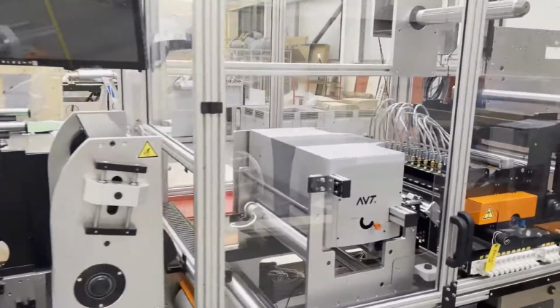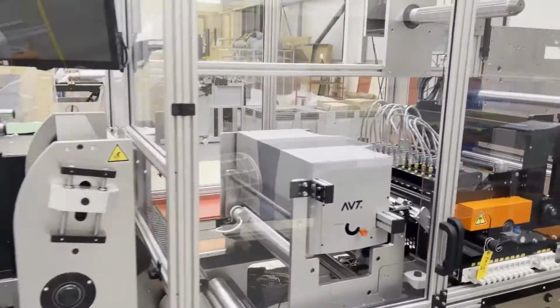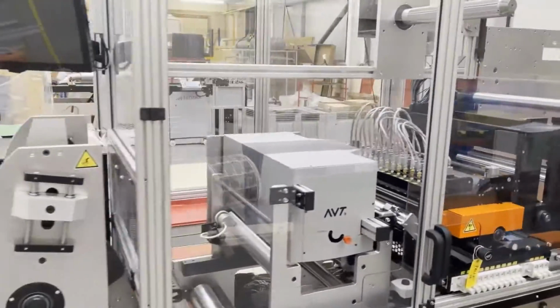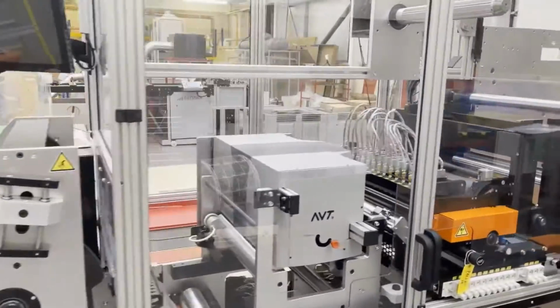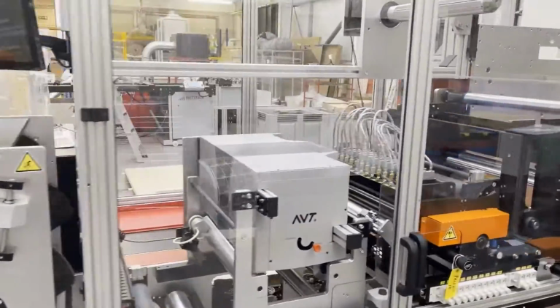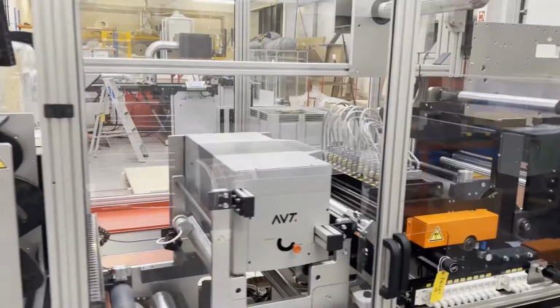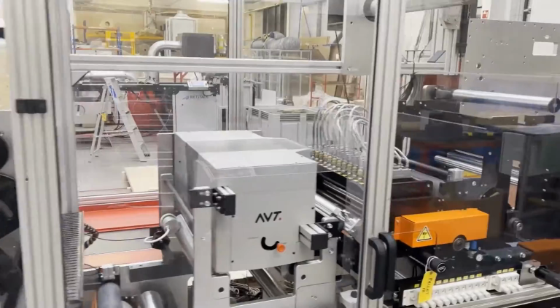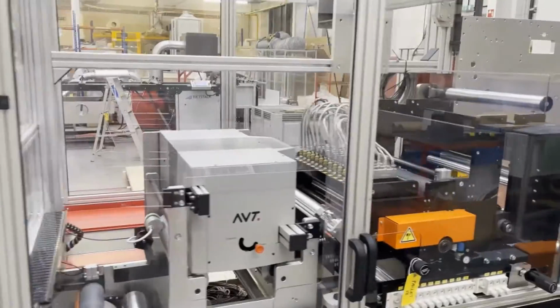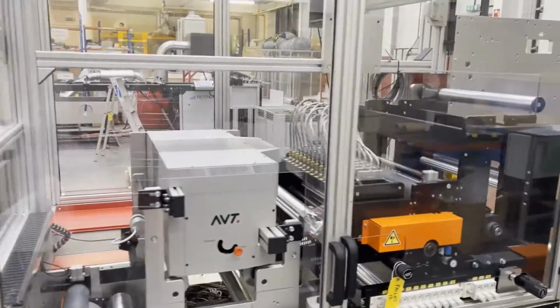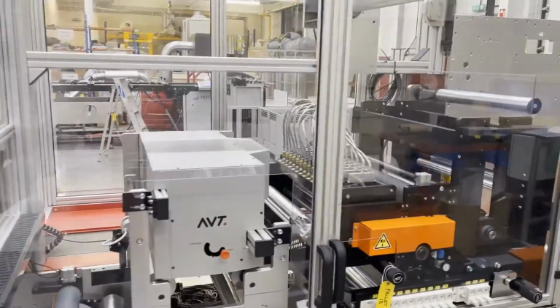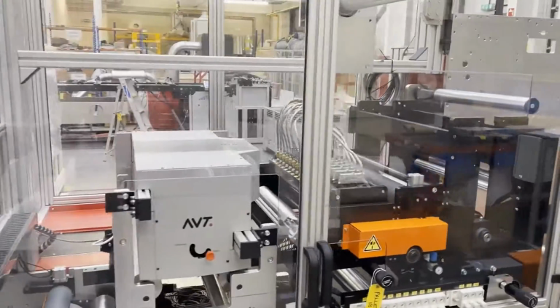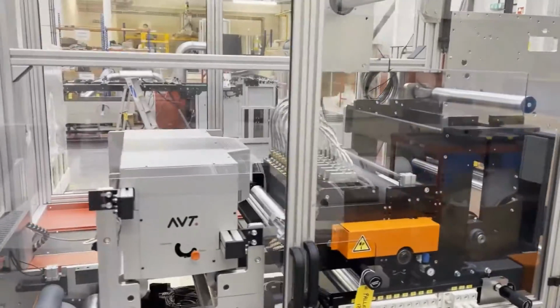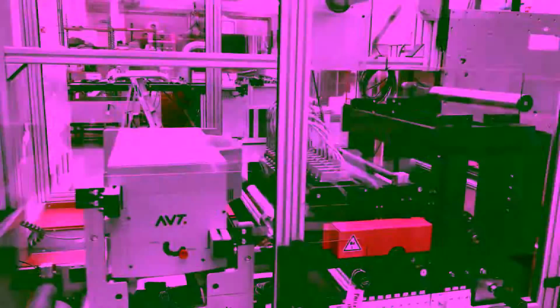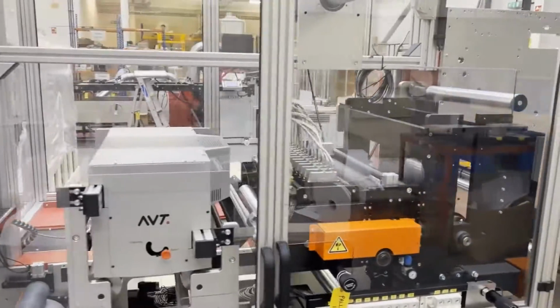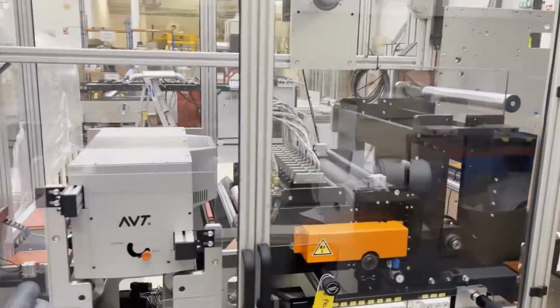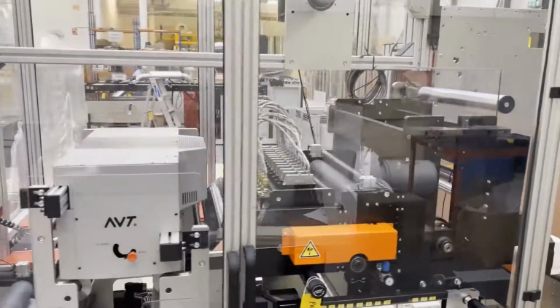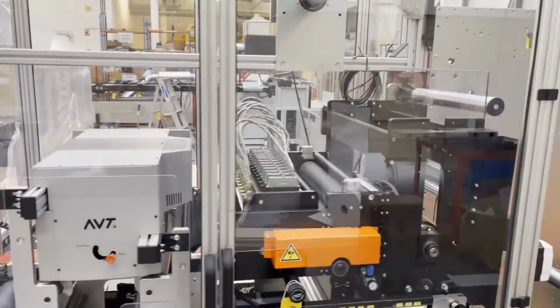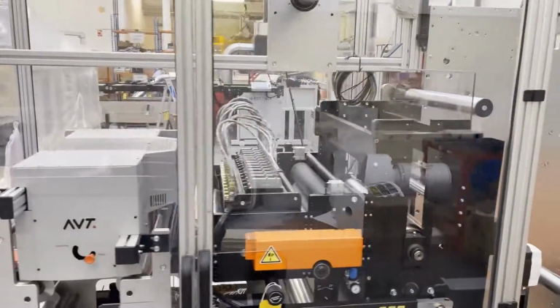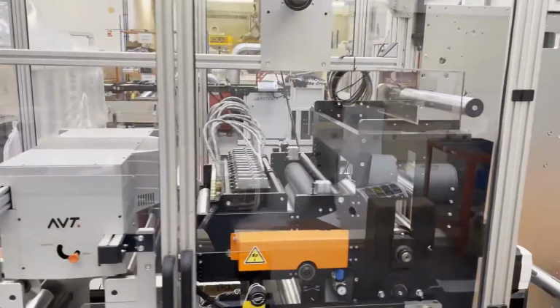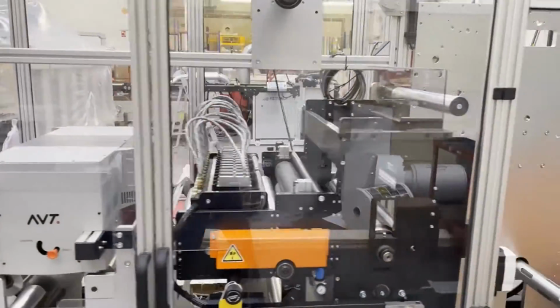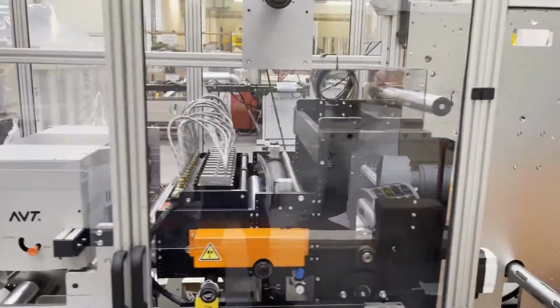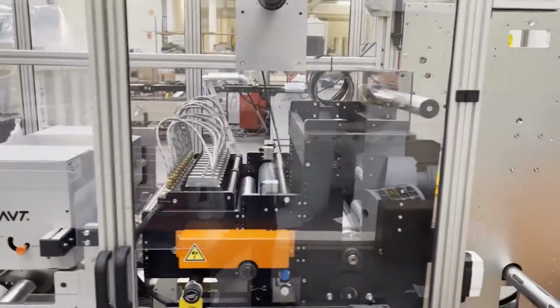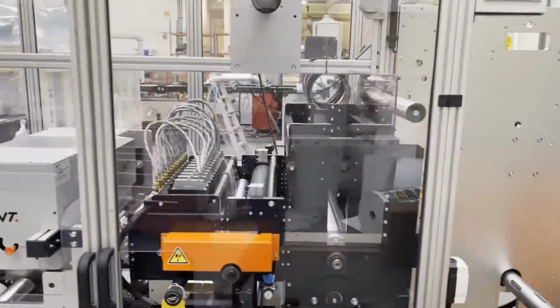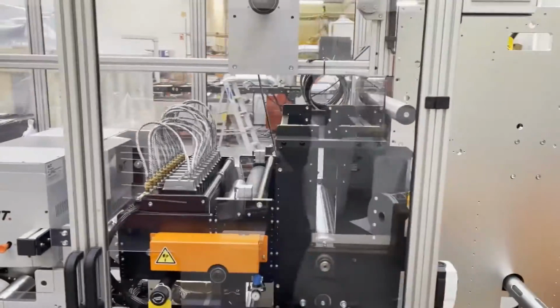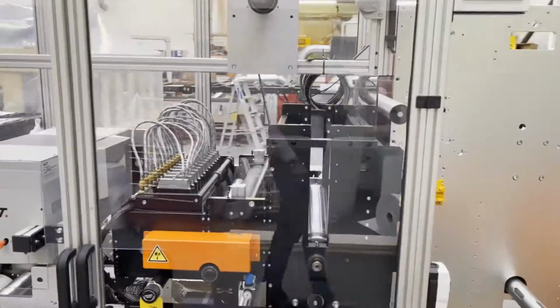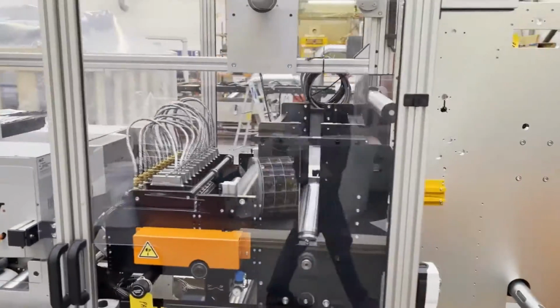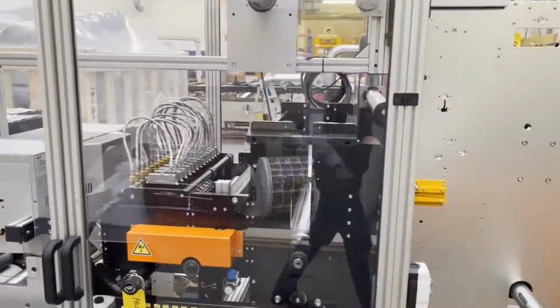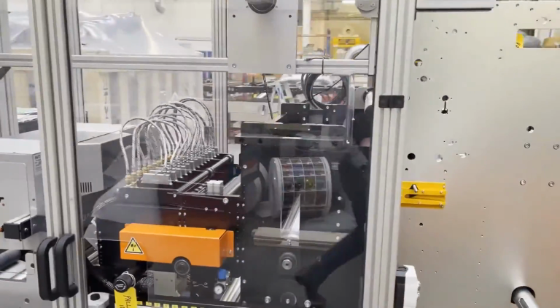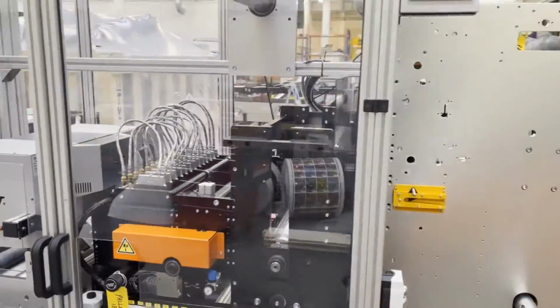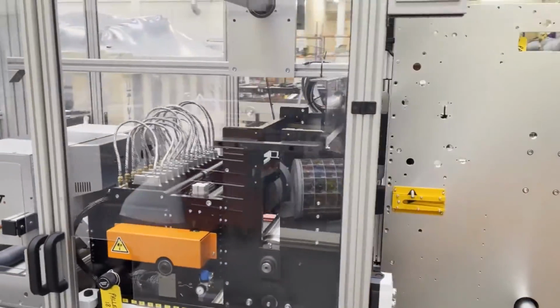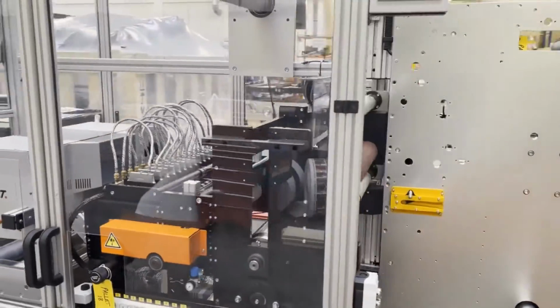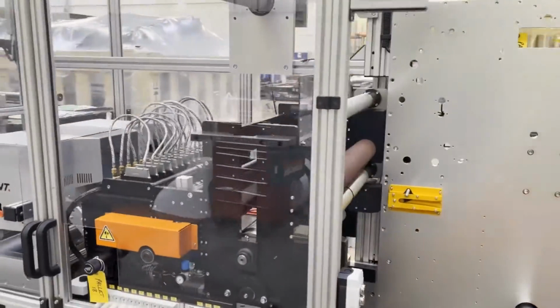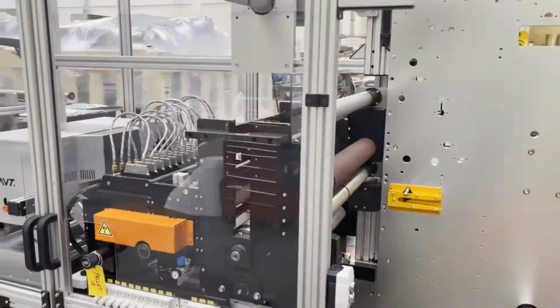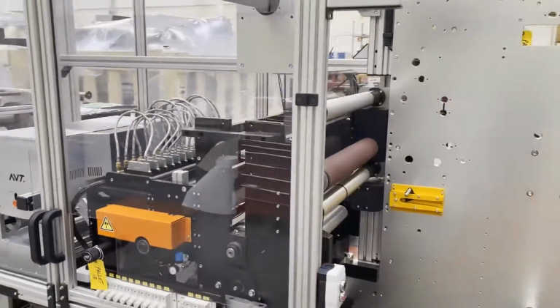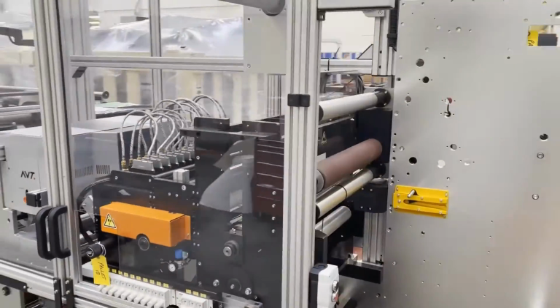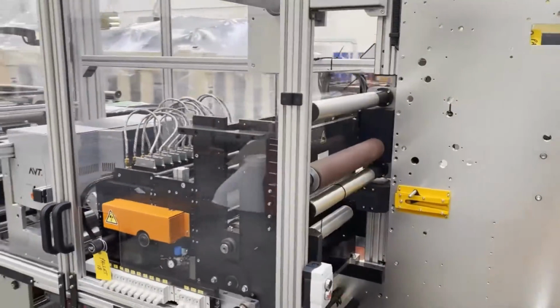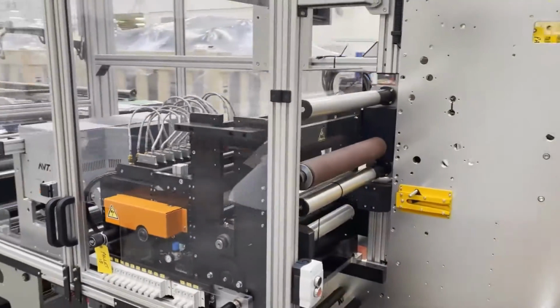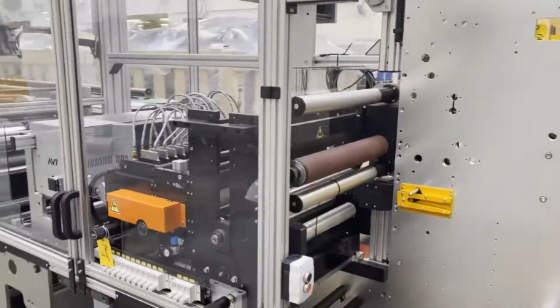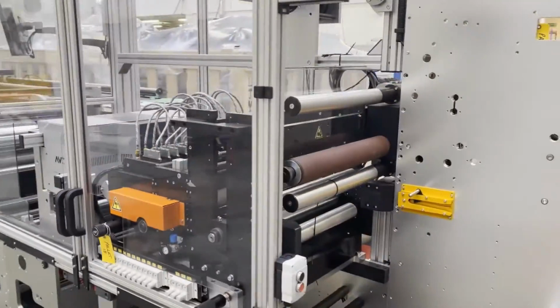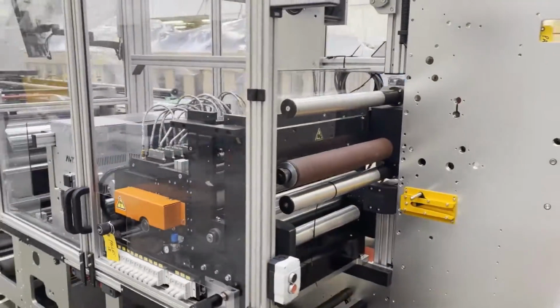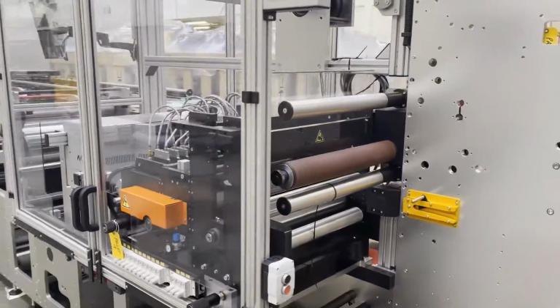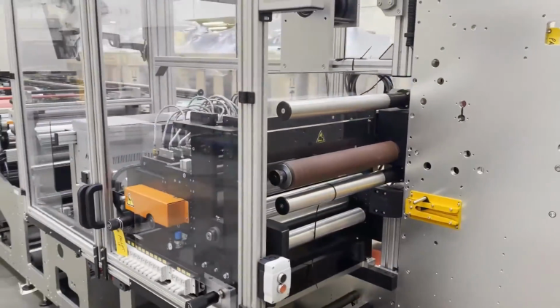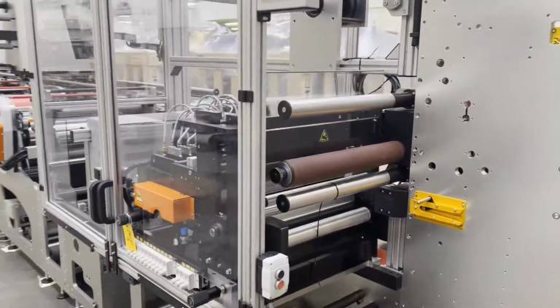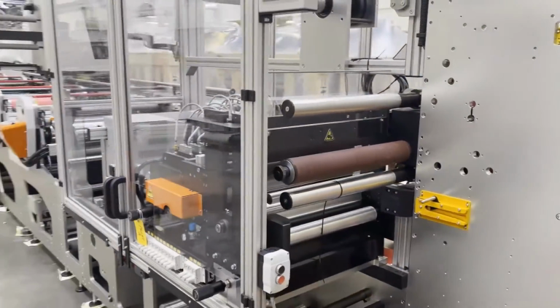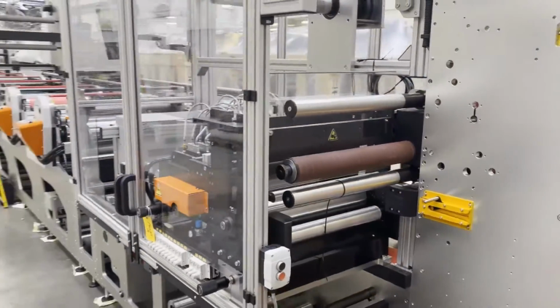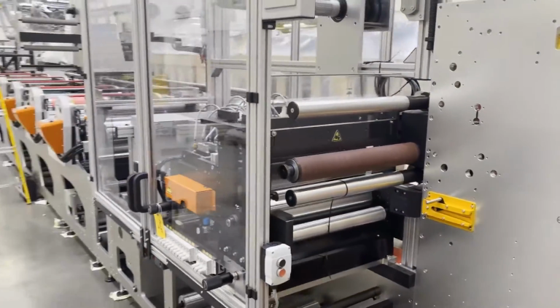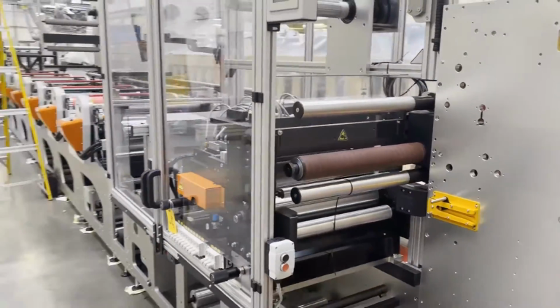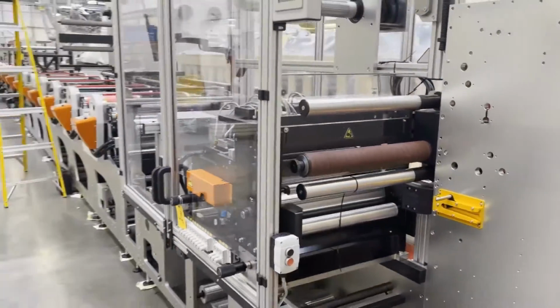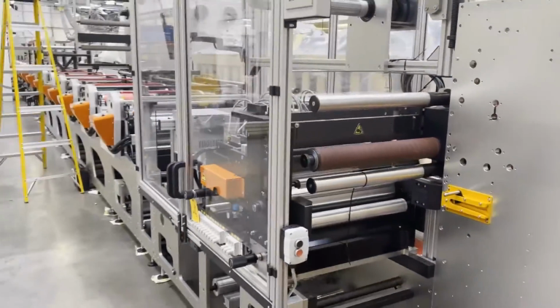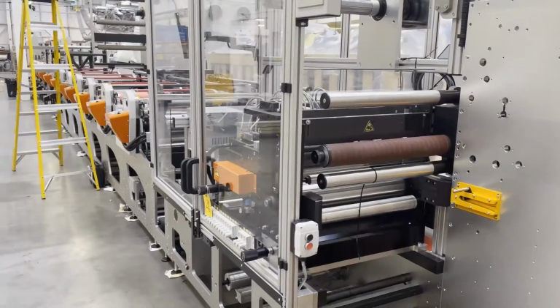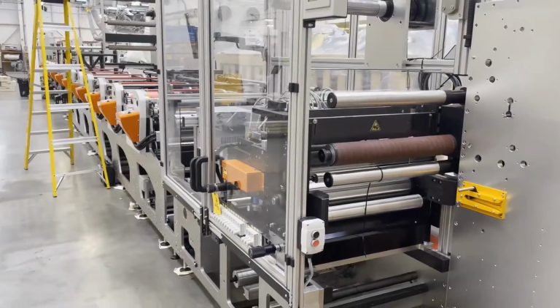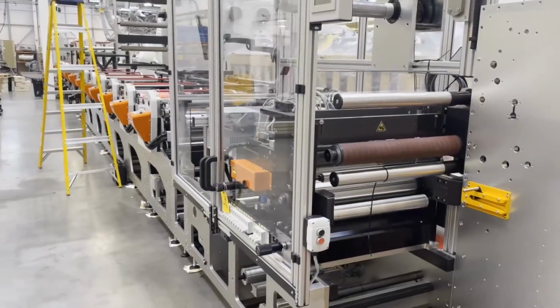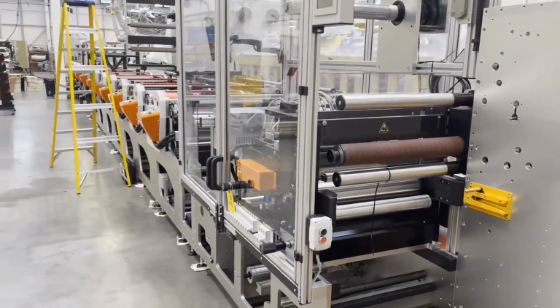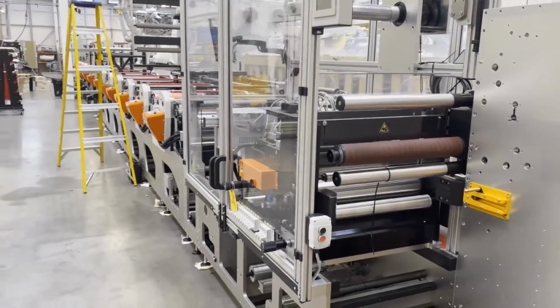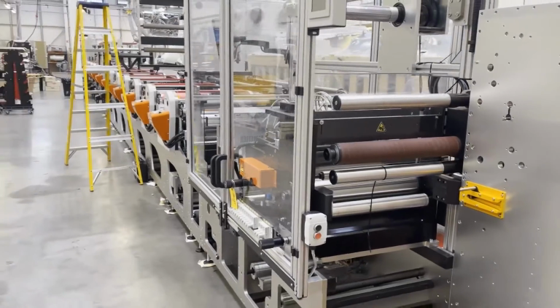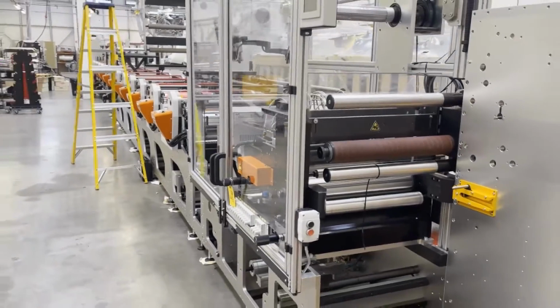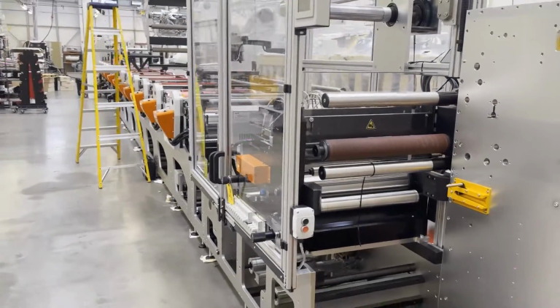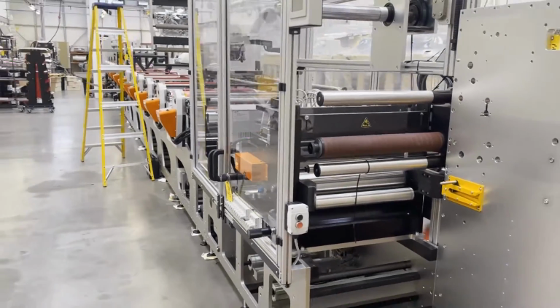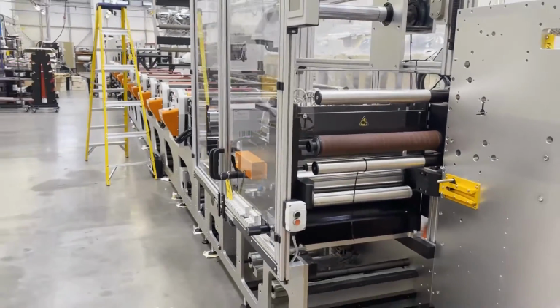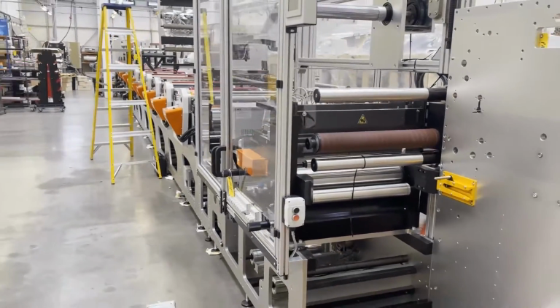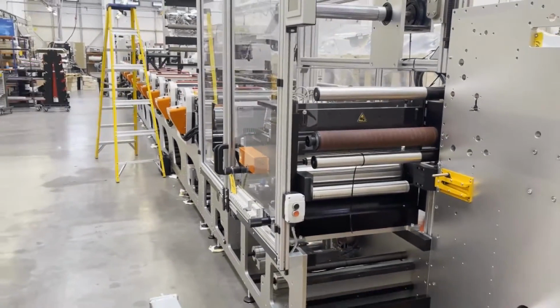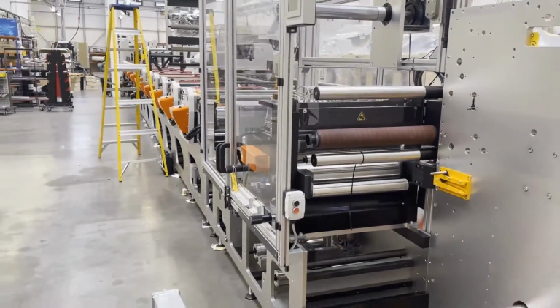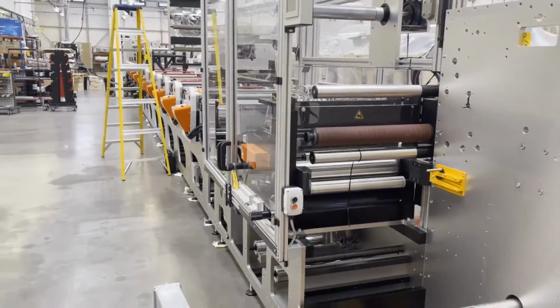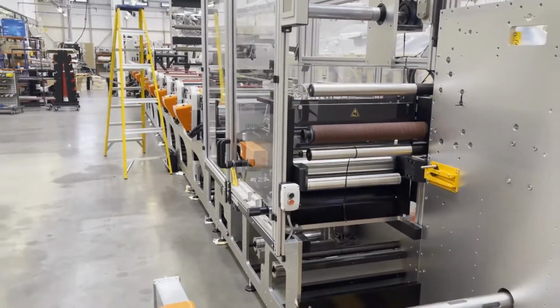There's an AVT register control system on there. So that's about a 35-metre long machine.